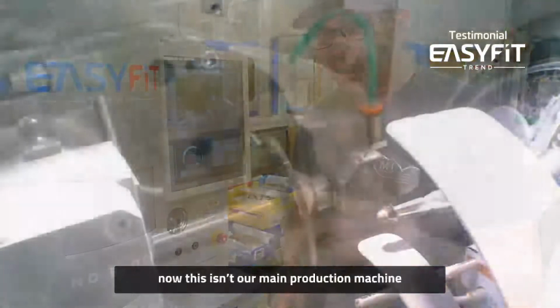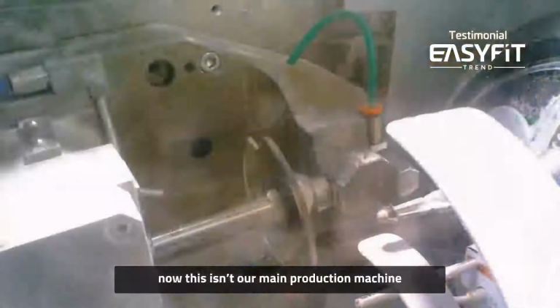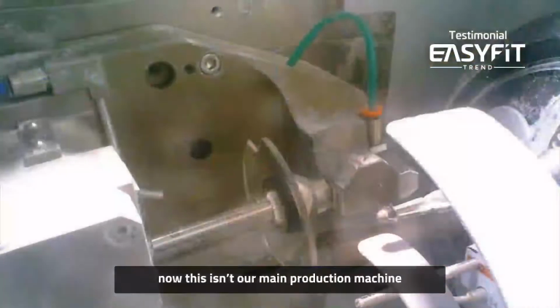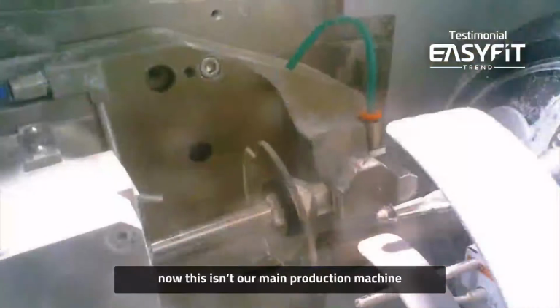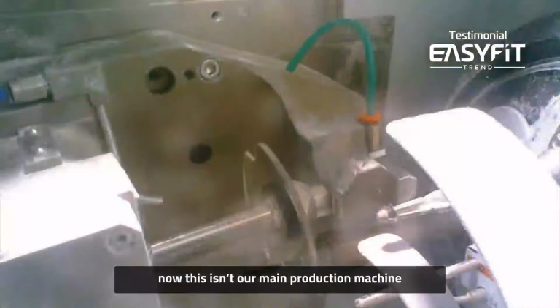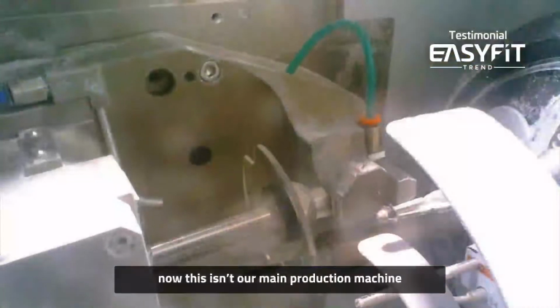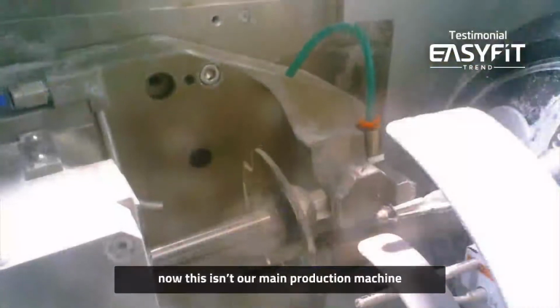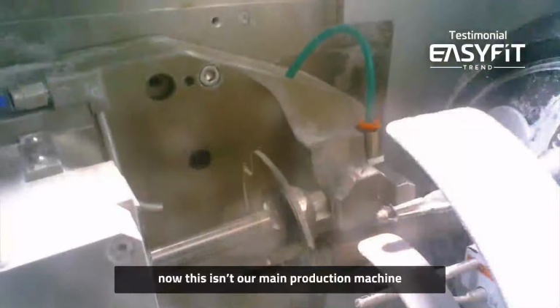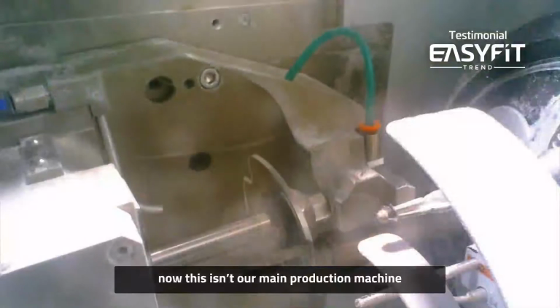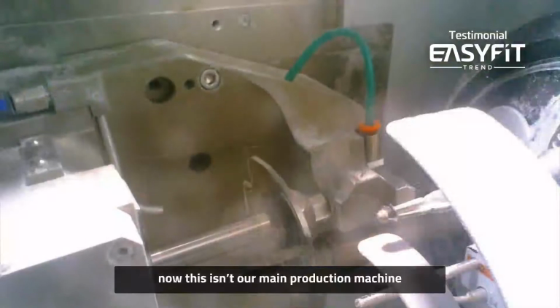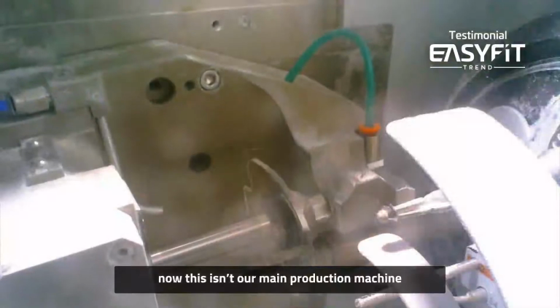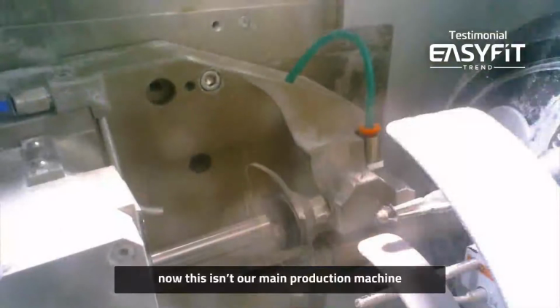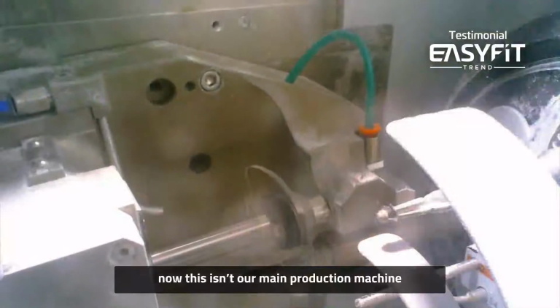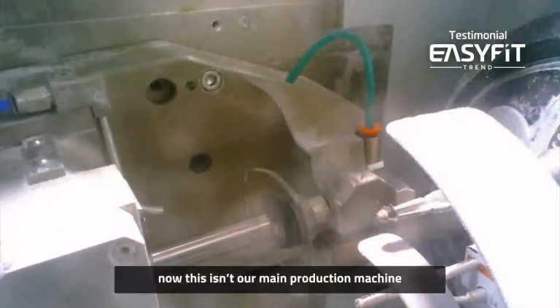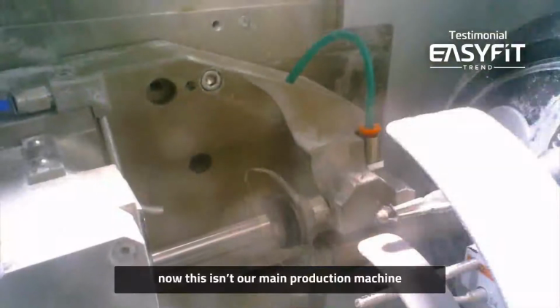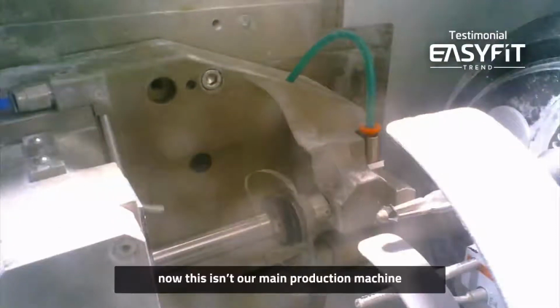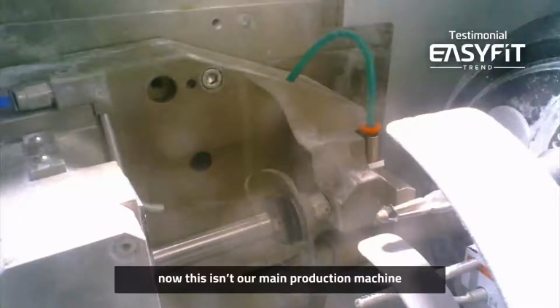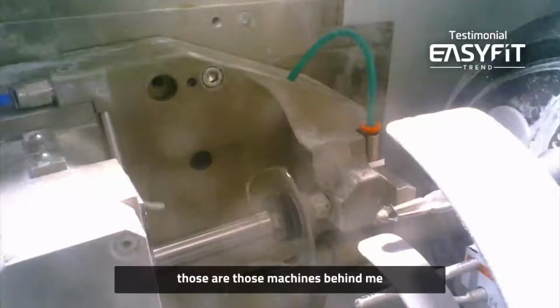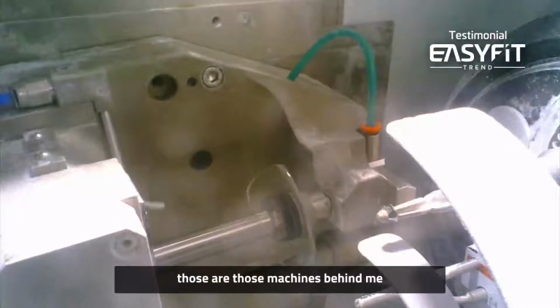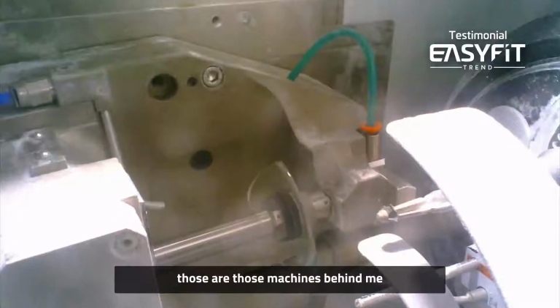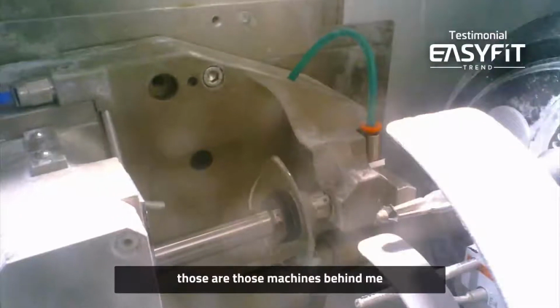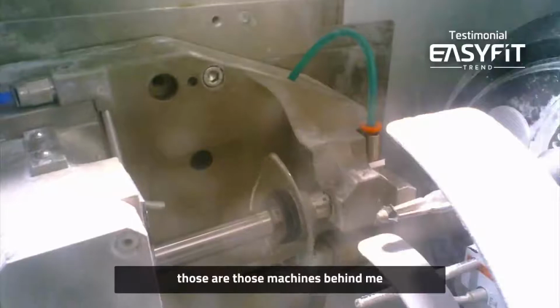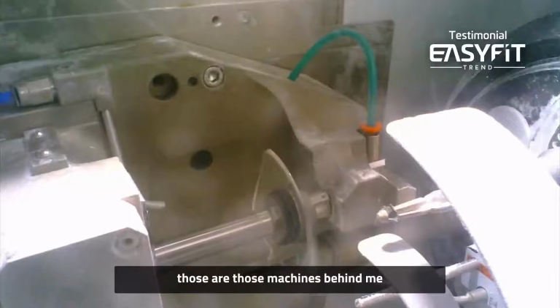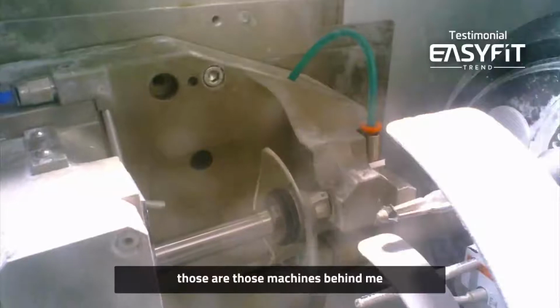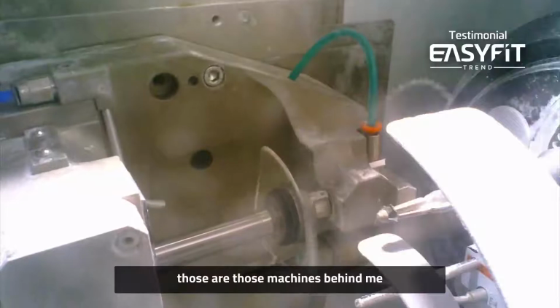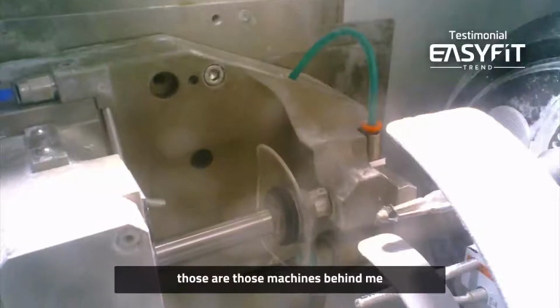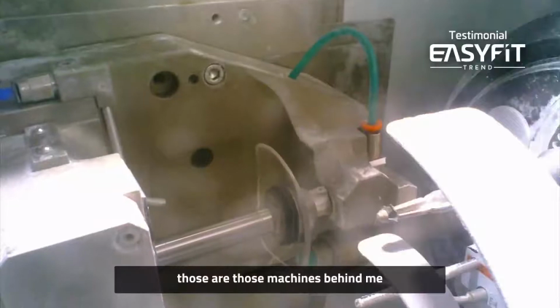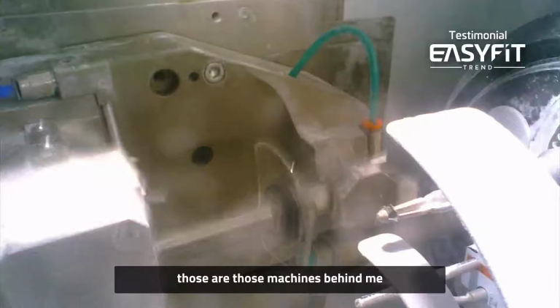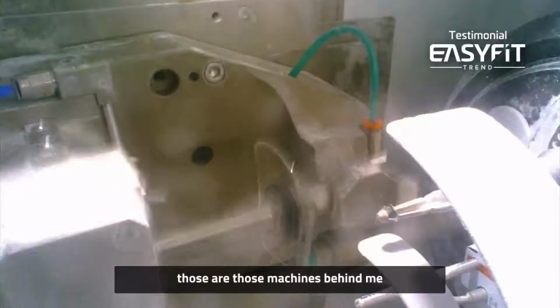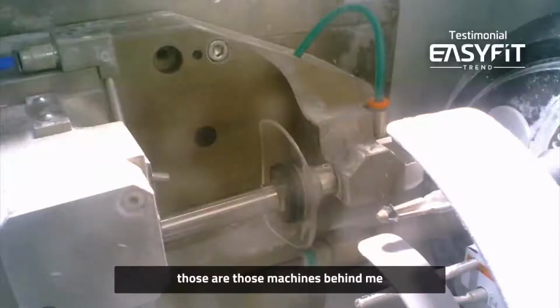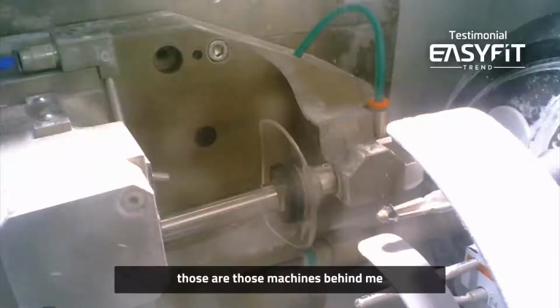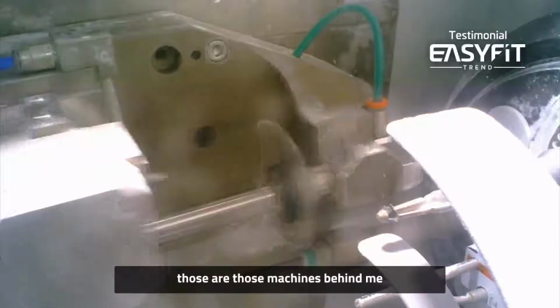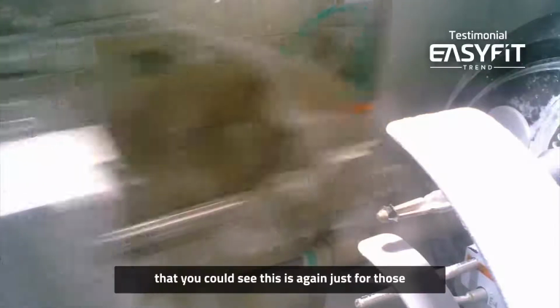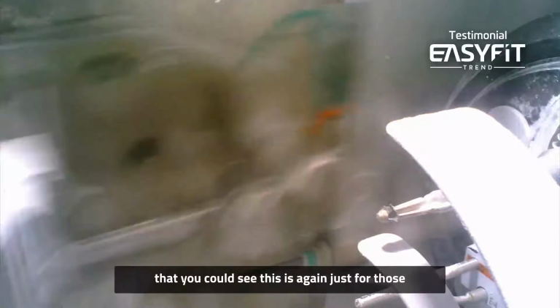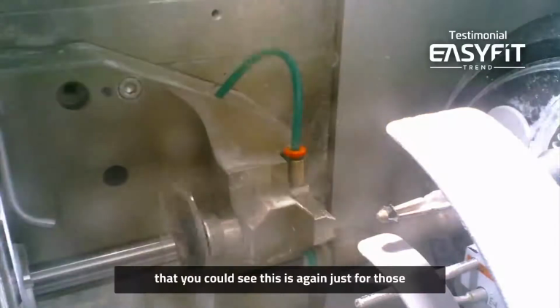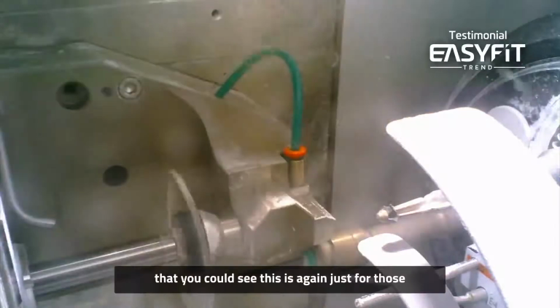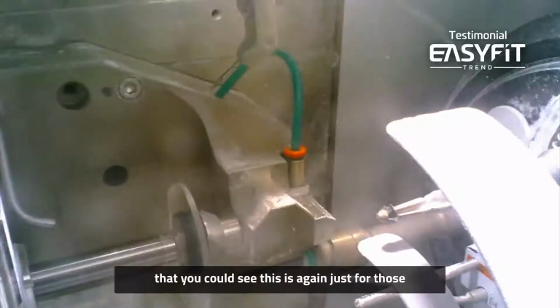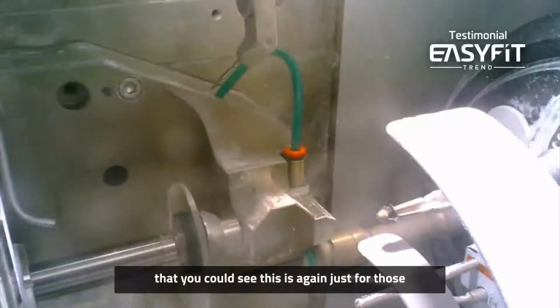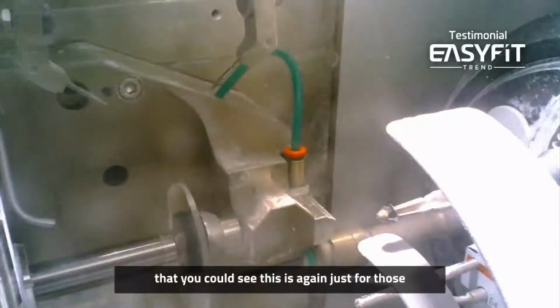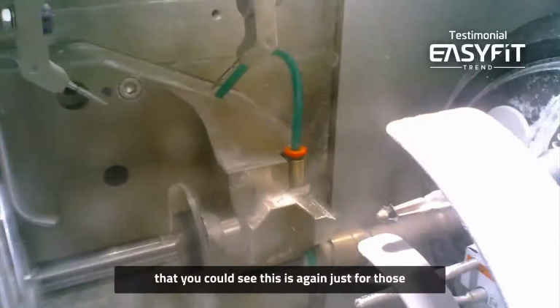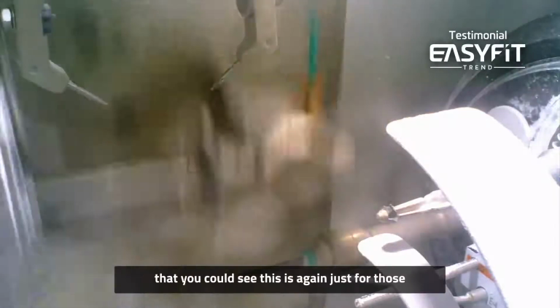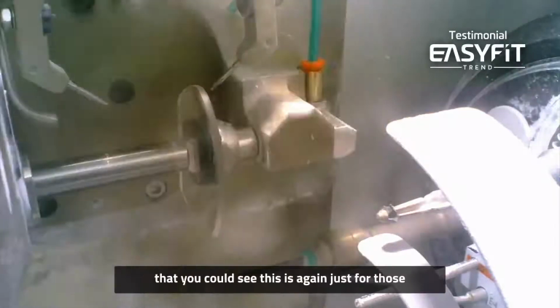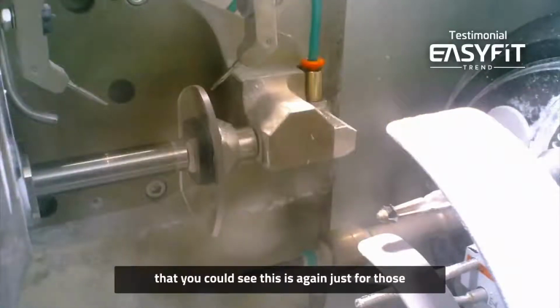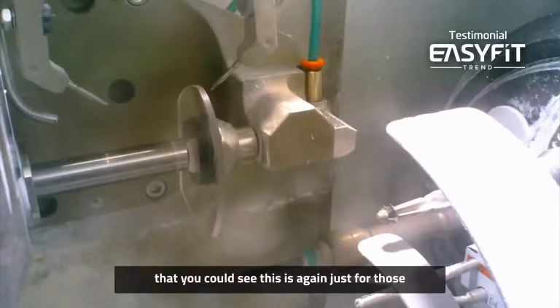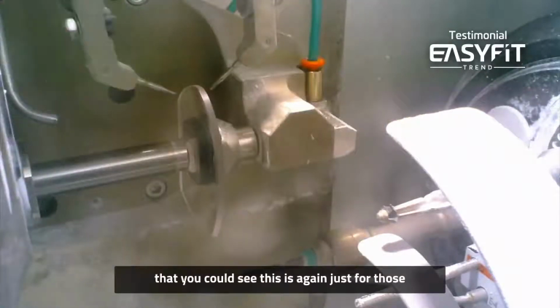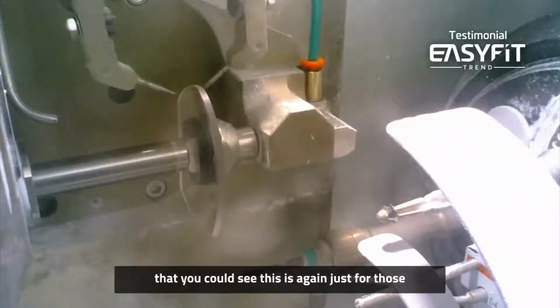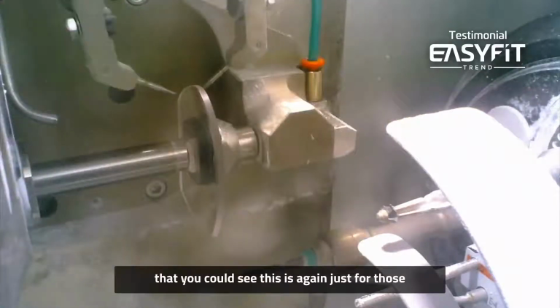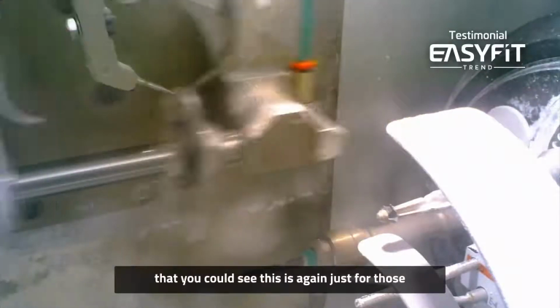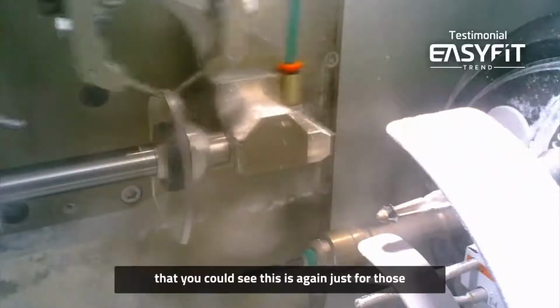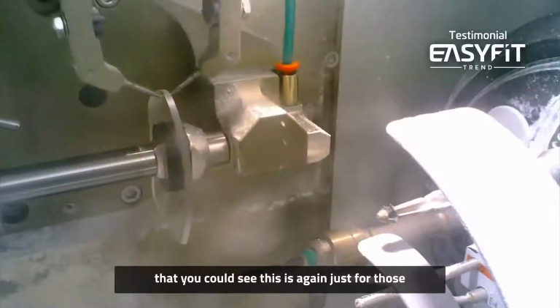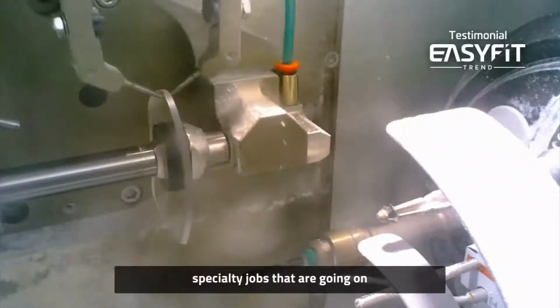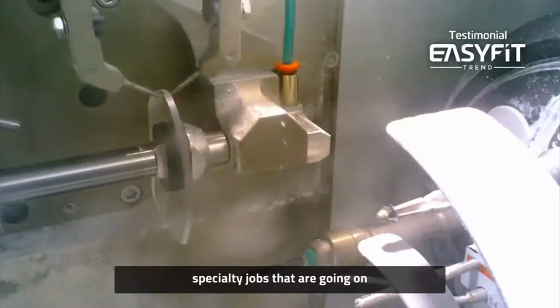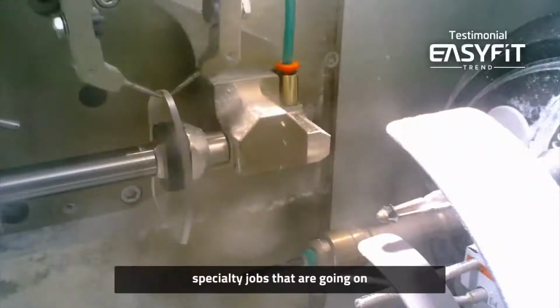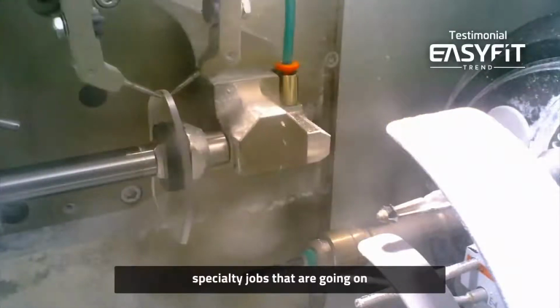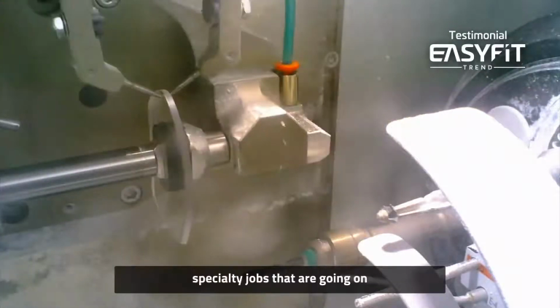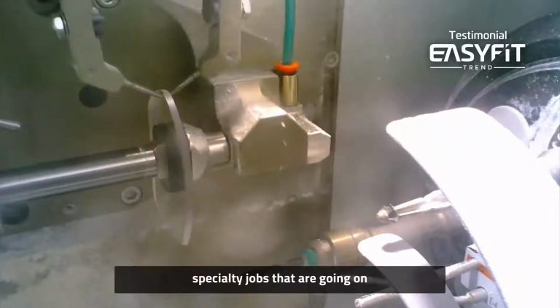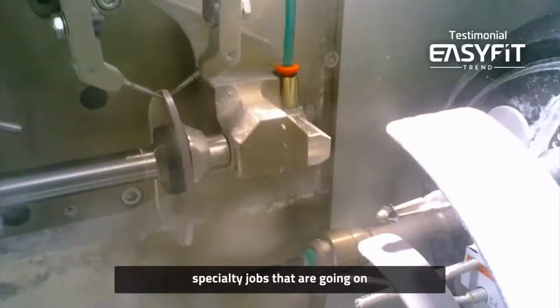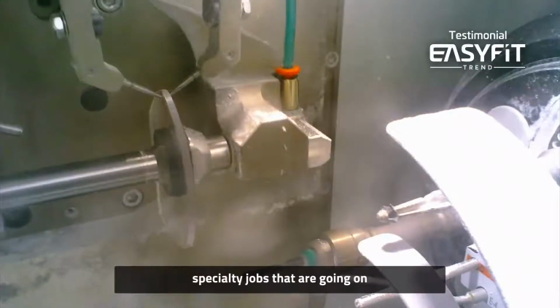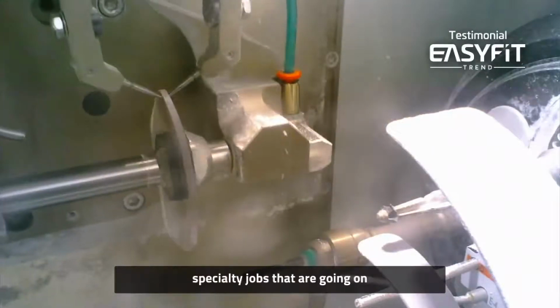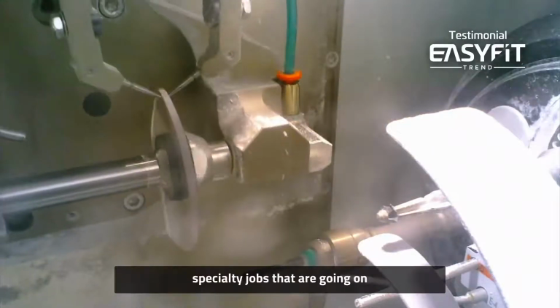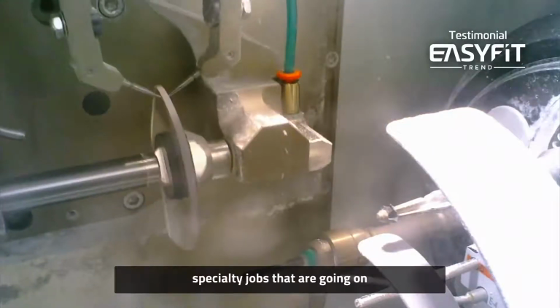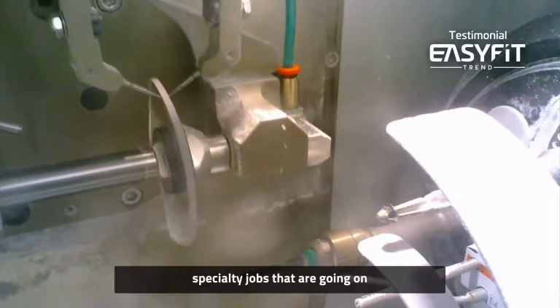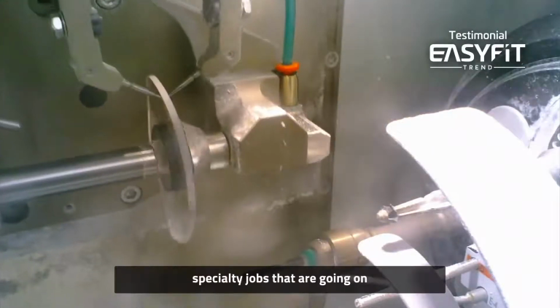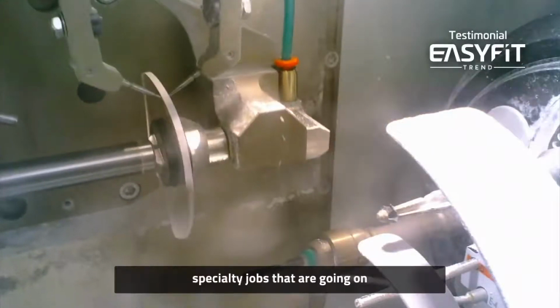Now this isn't our main production machine — those are the machines behind me that you can see. This is again just for those specialty jobs that are going on.